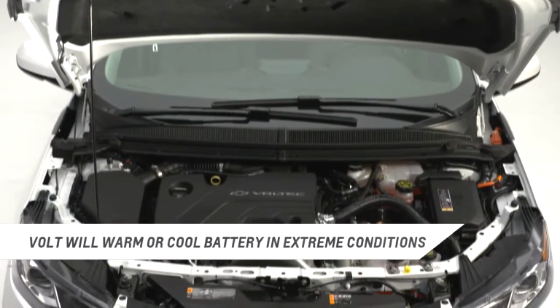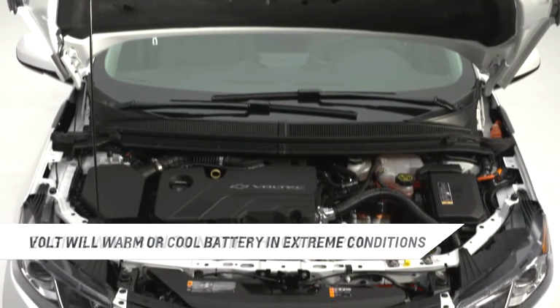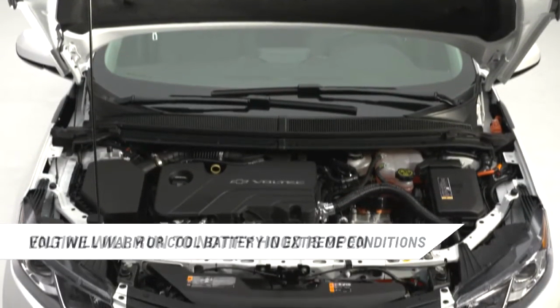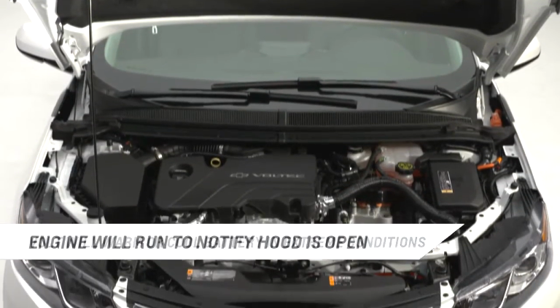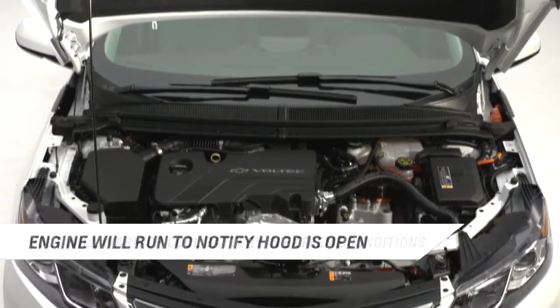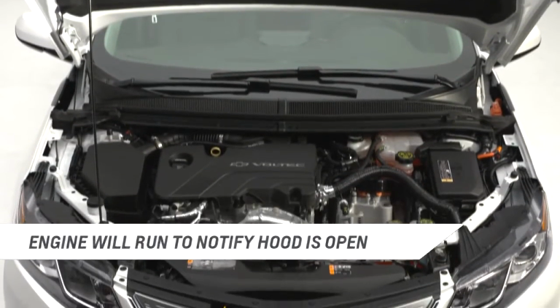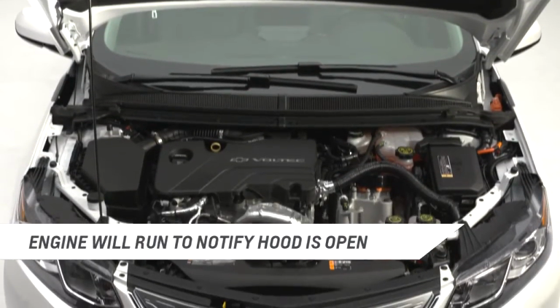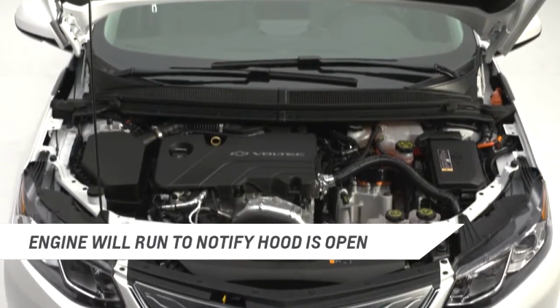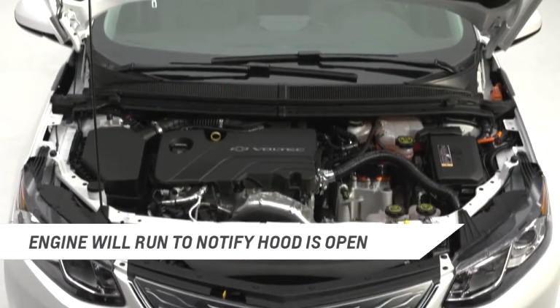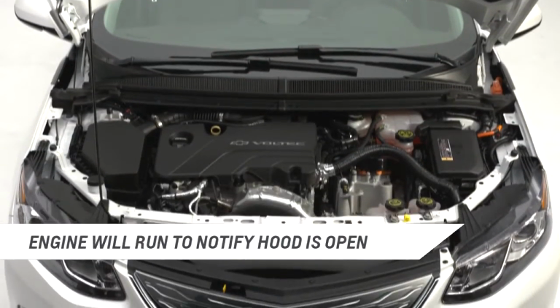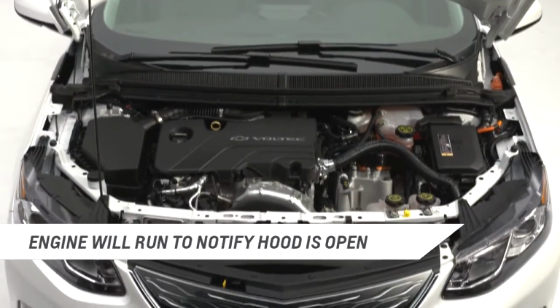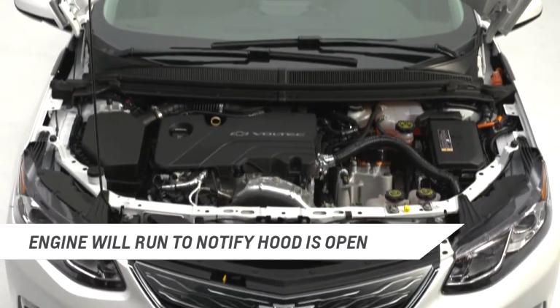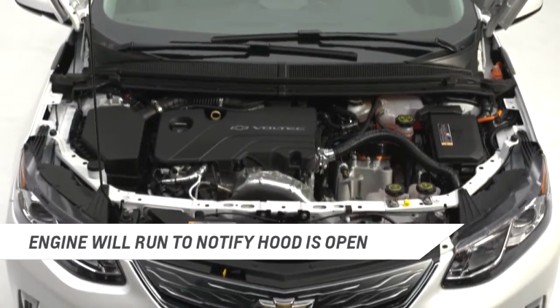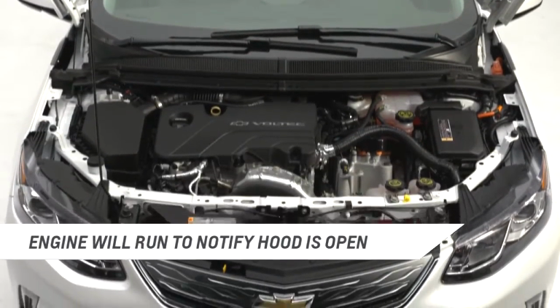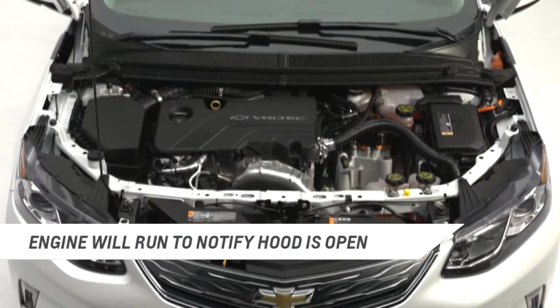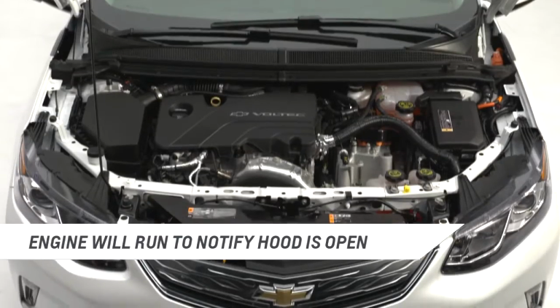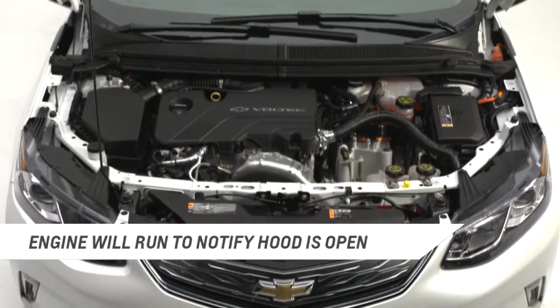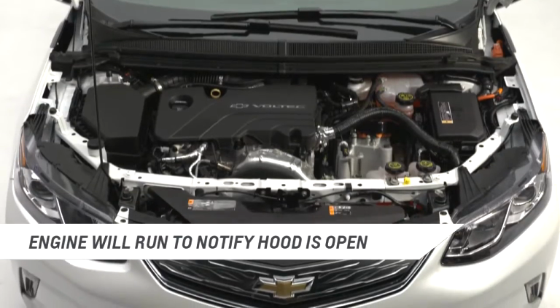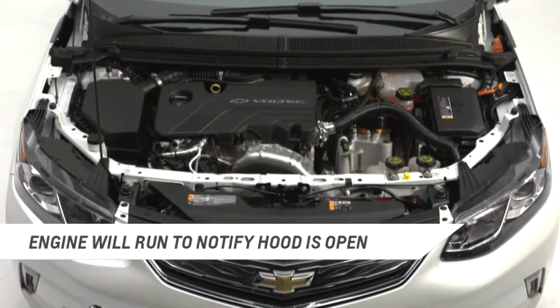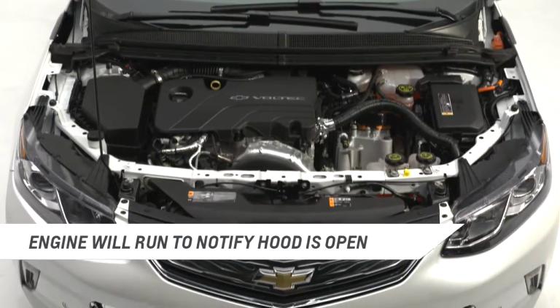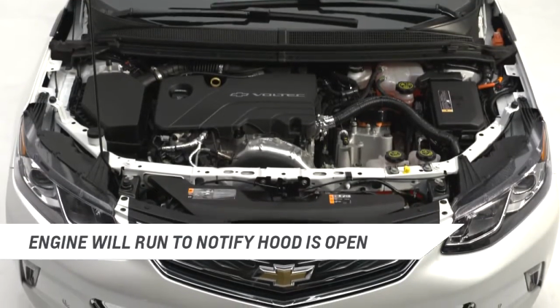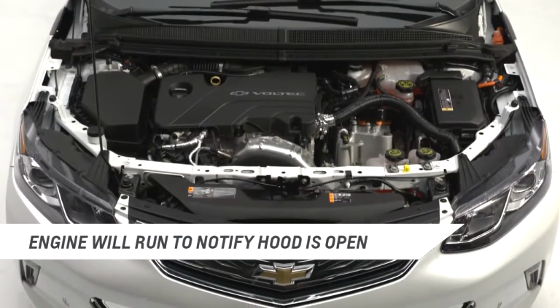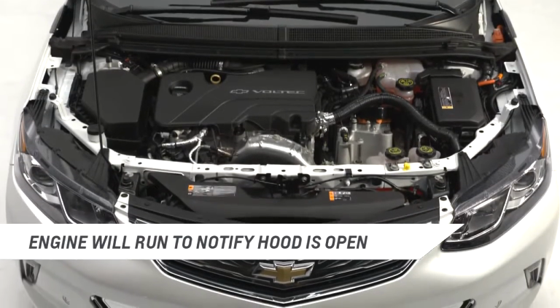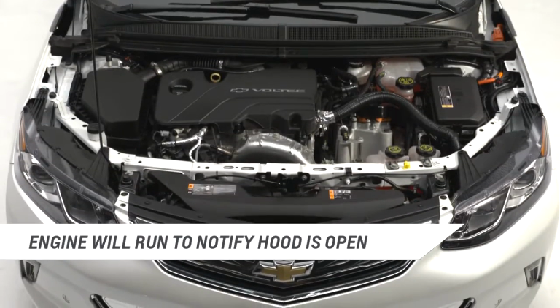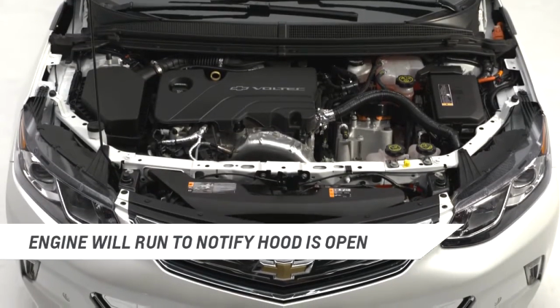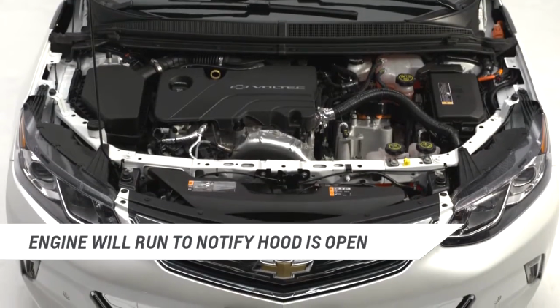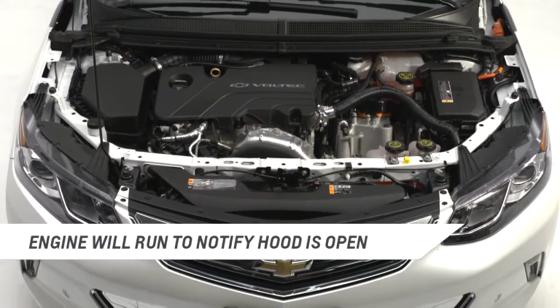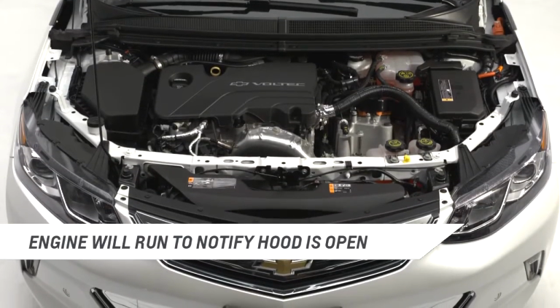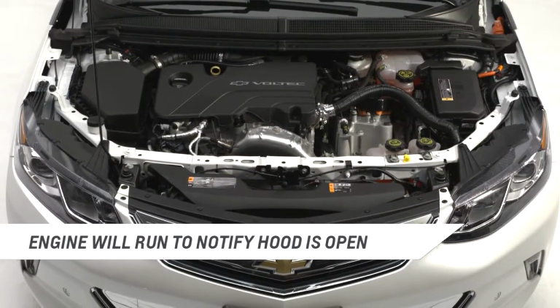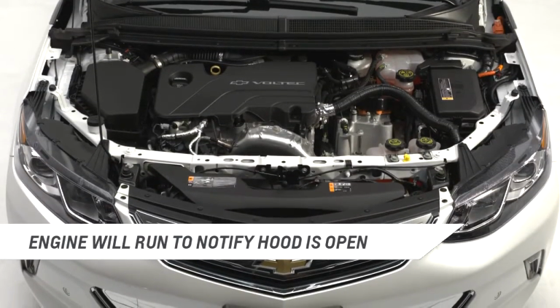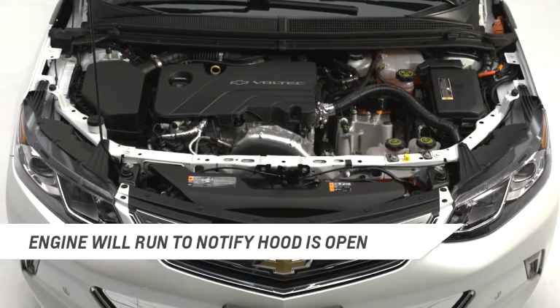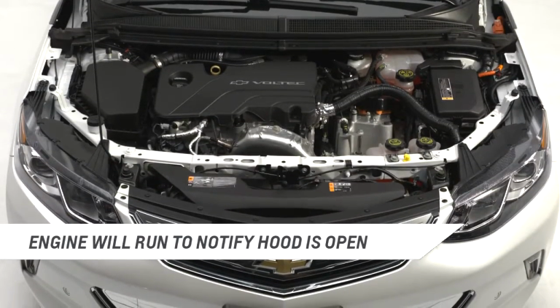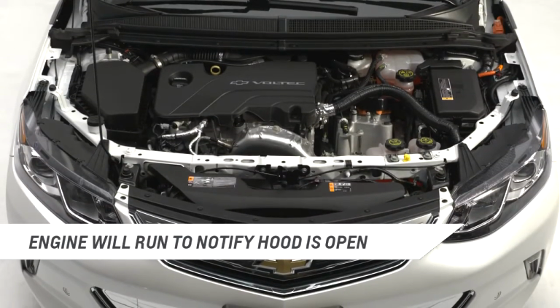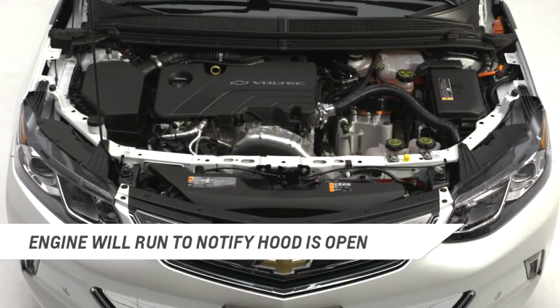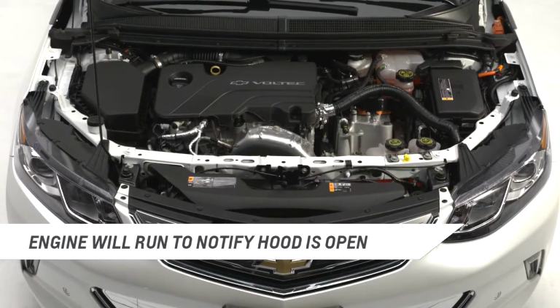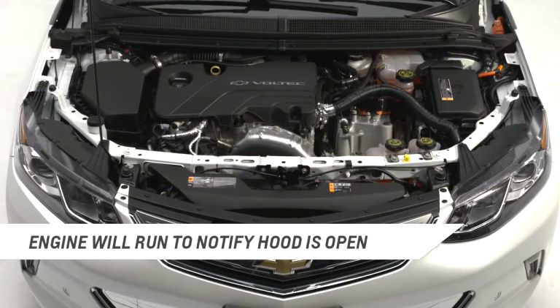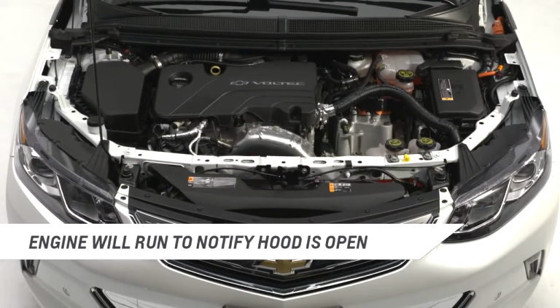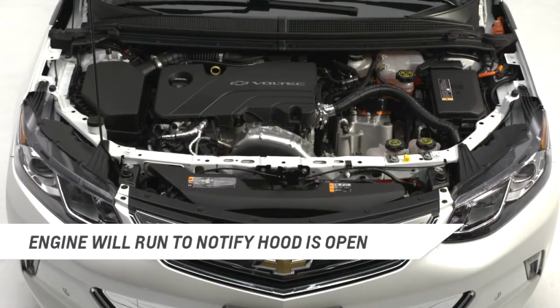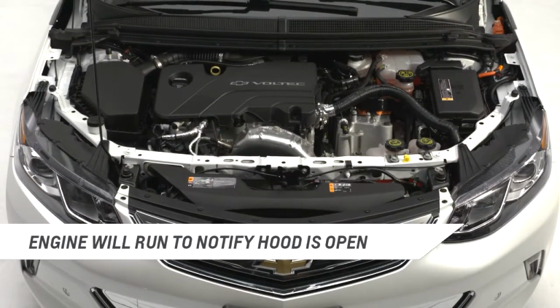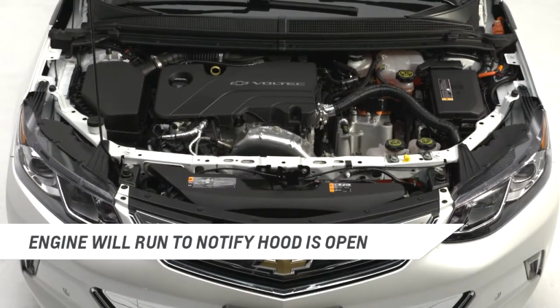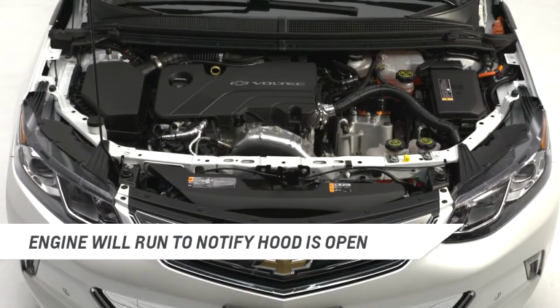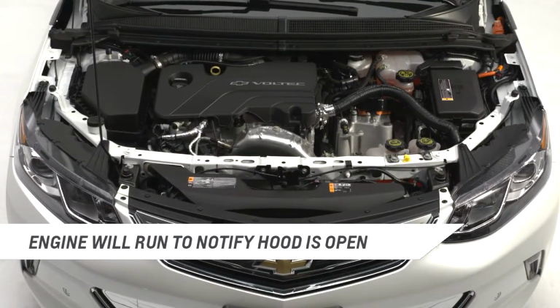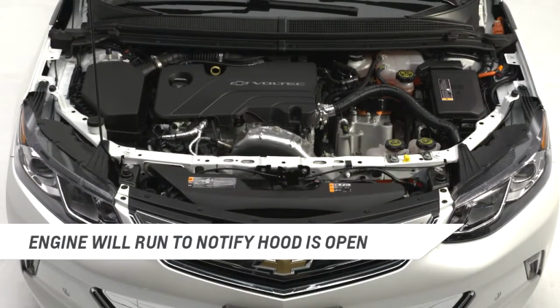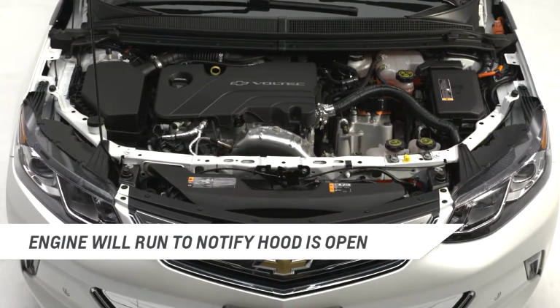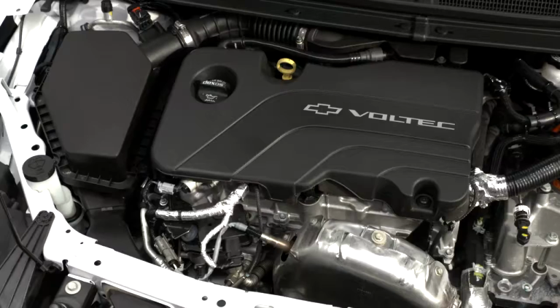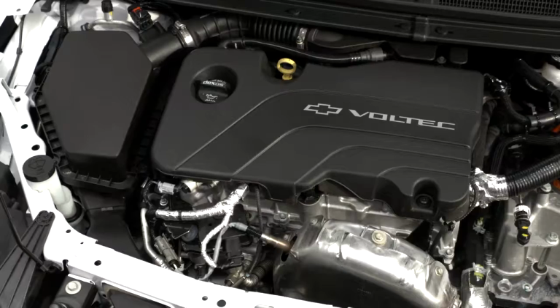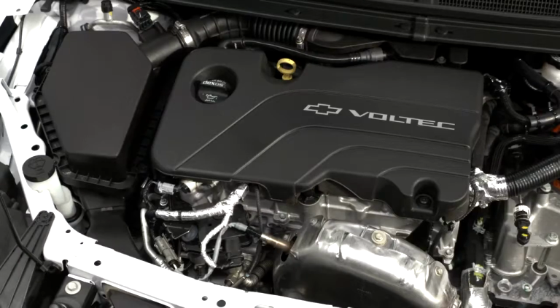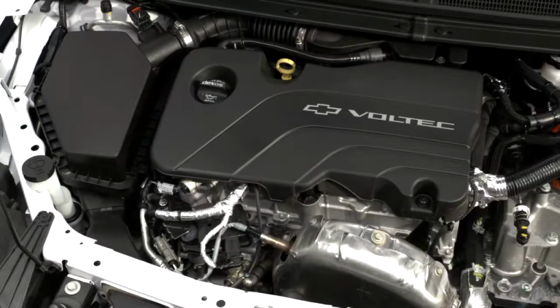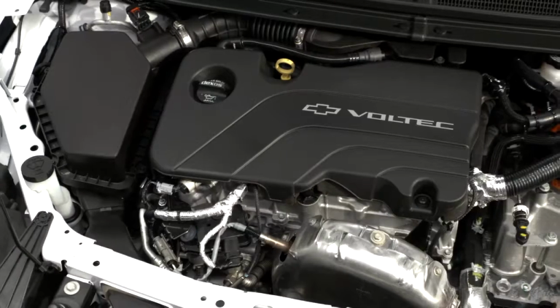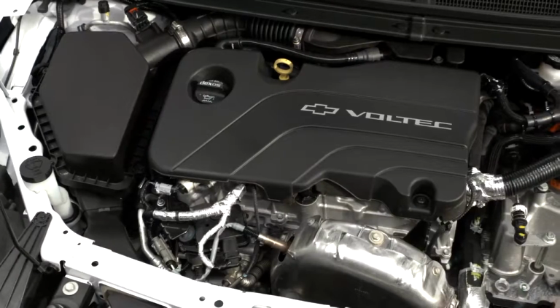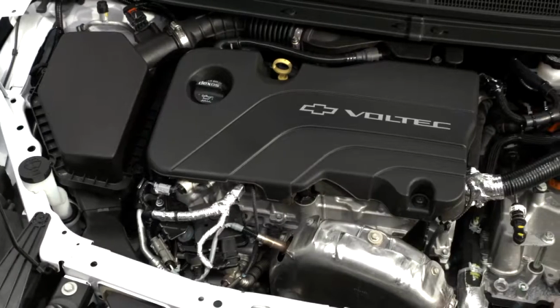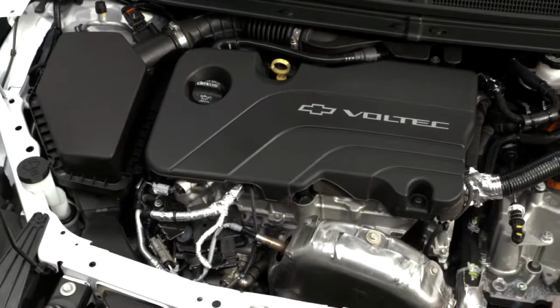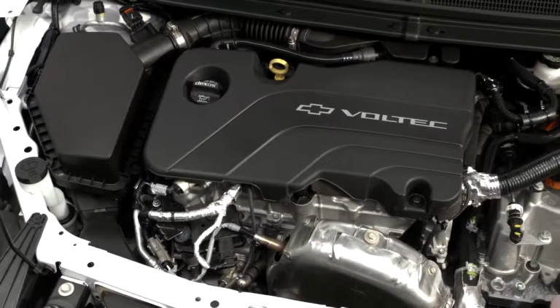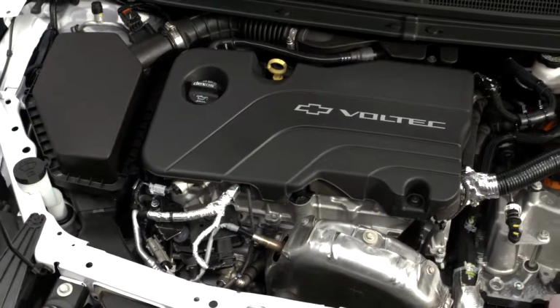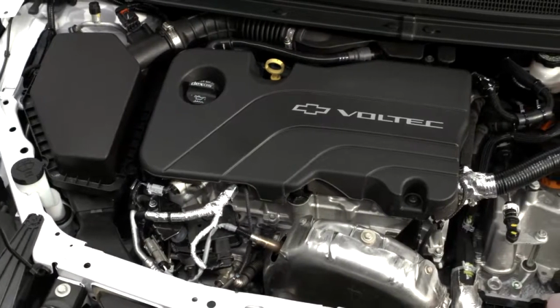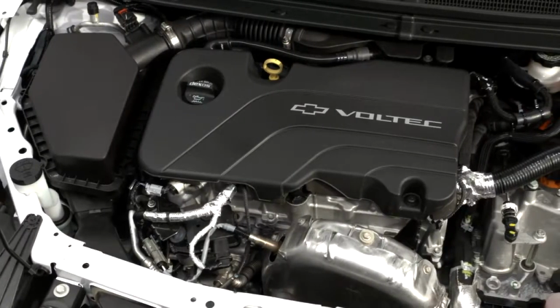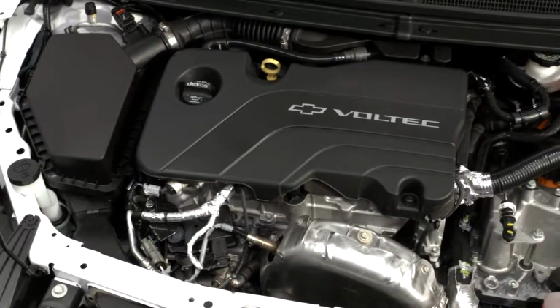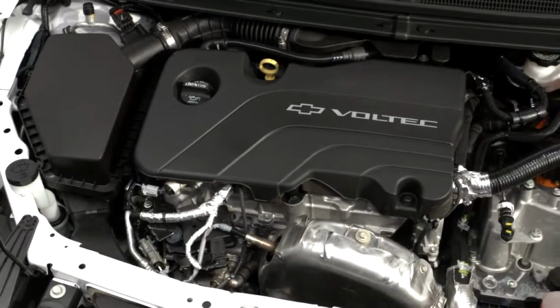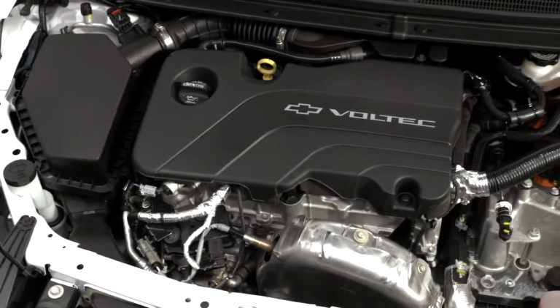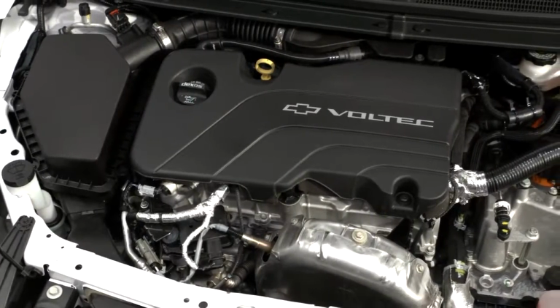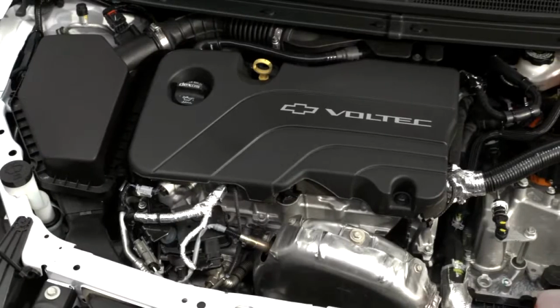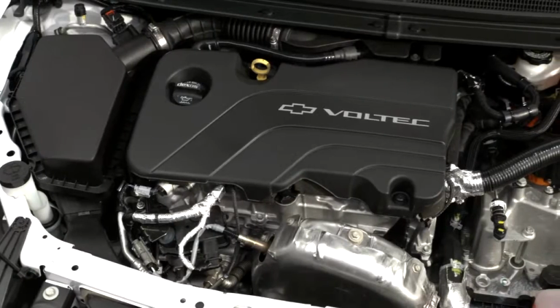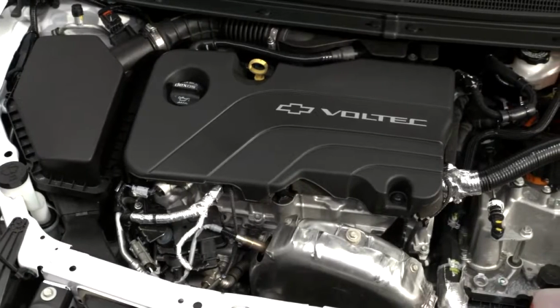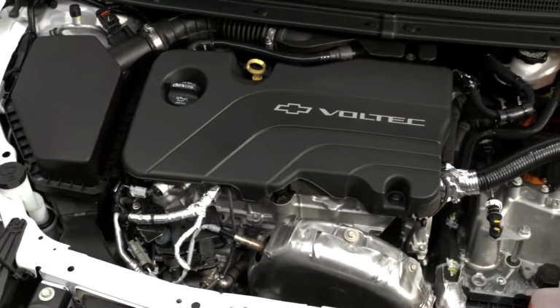The third condition occurs when the hood is opened. The engine will run, alerting service technicians that the vehicle is powered on for safety.